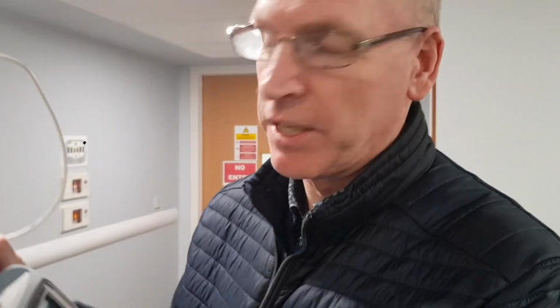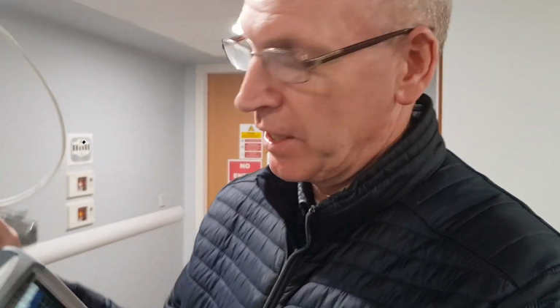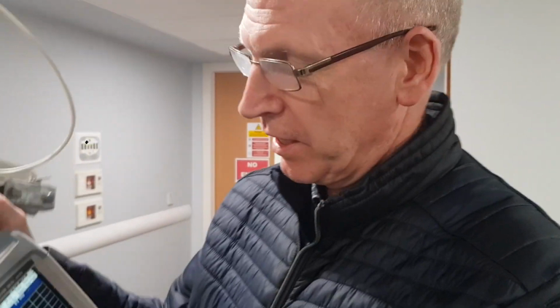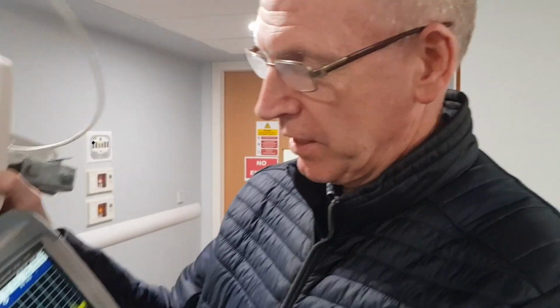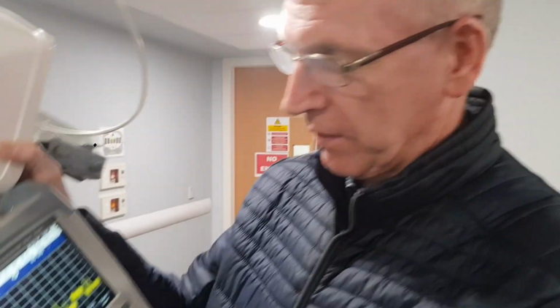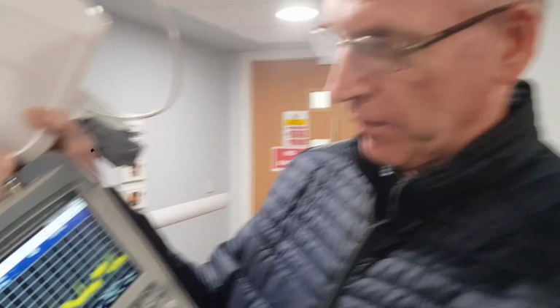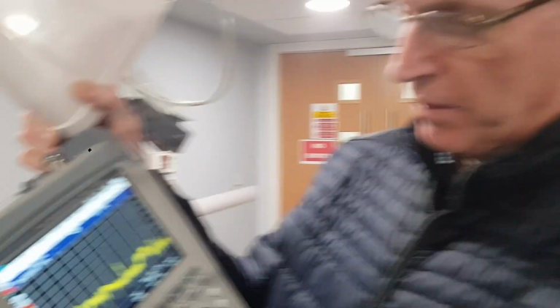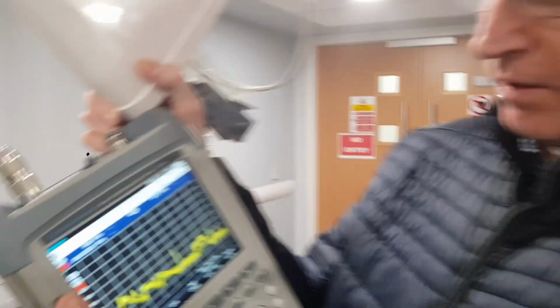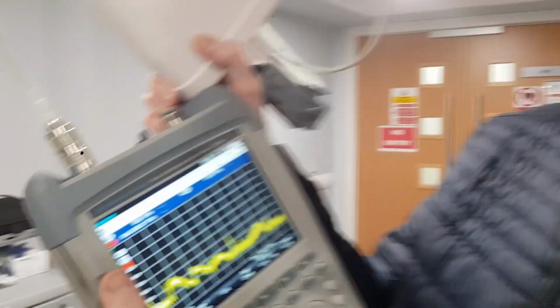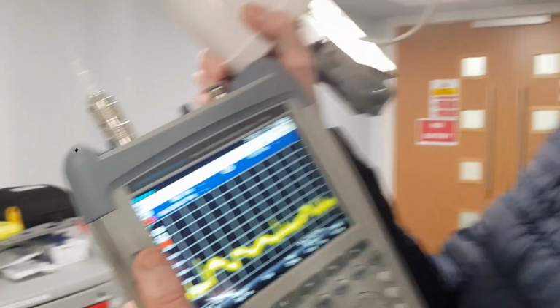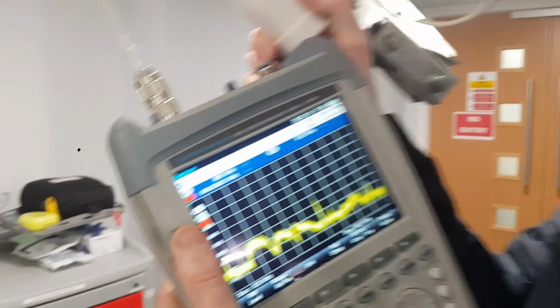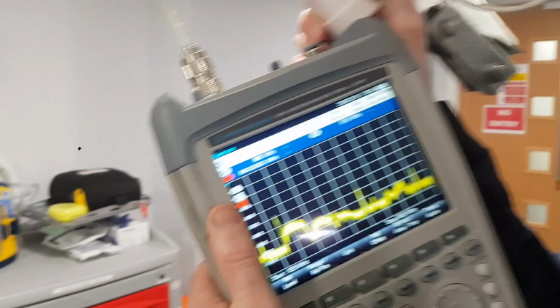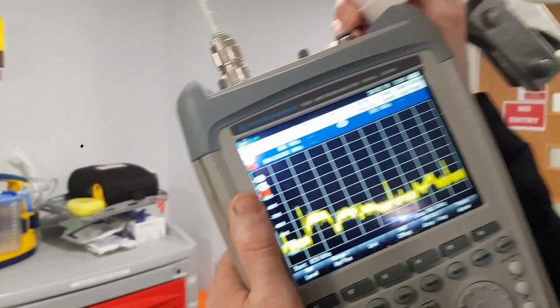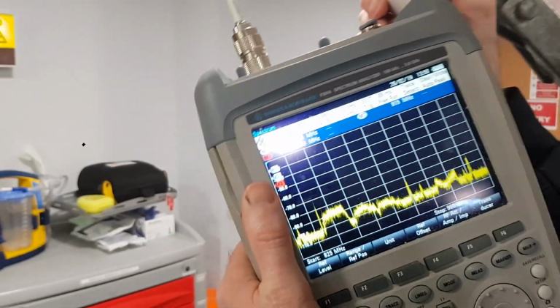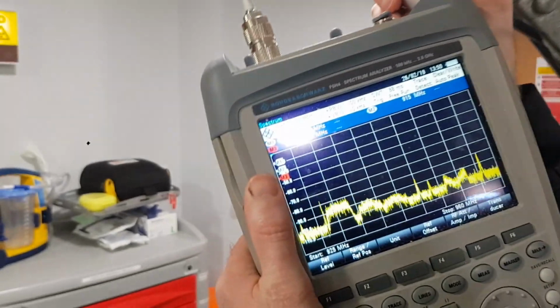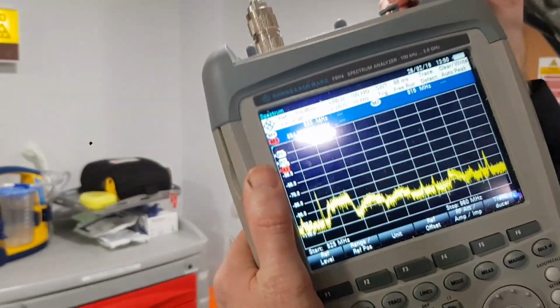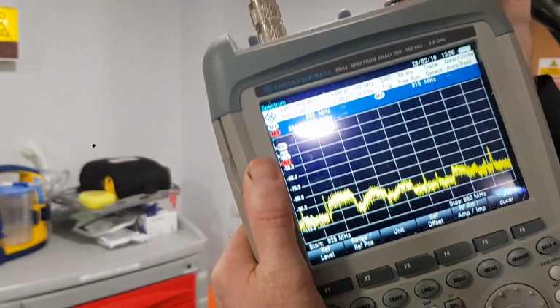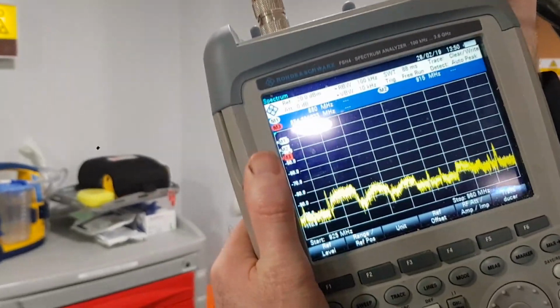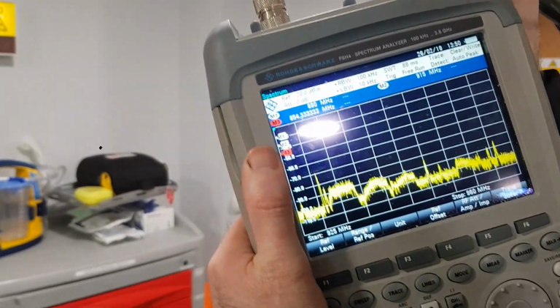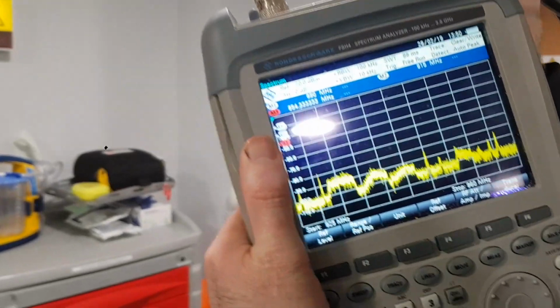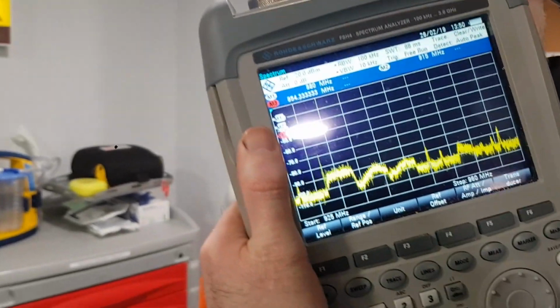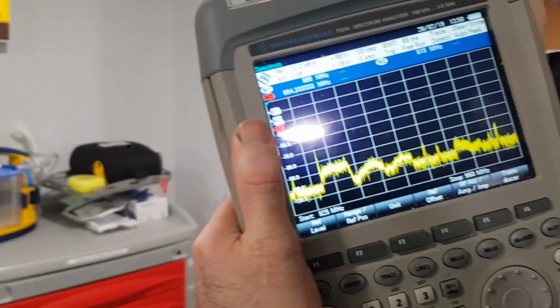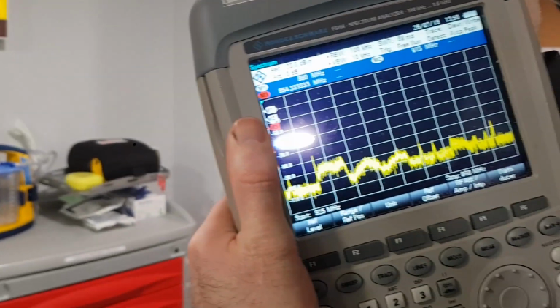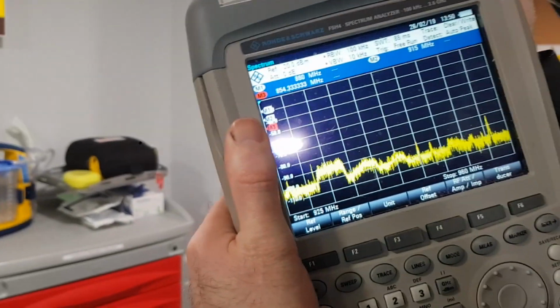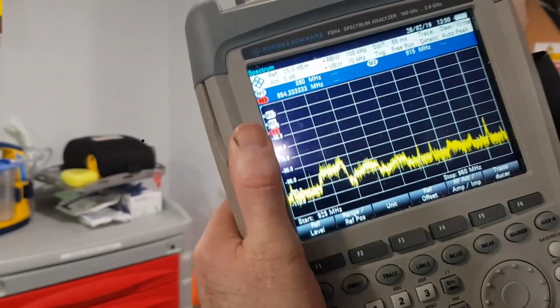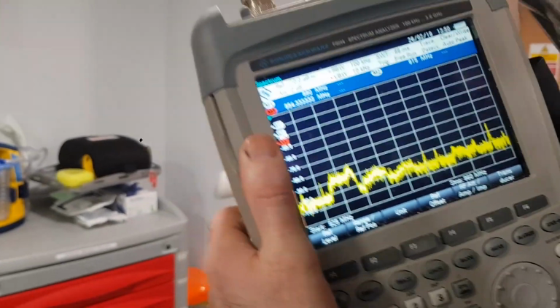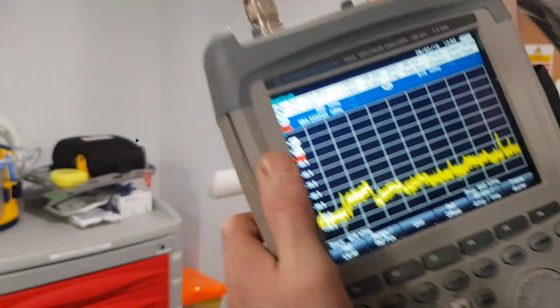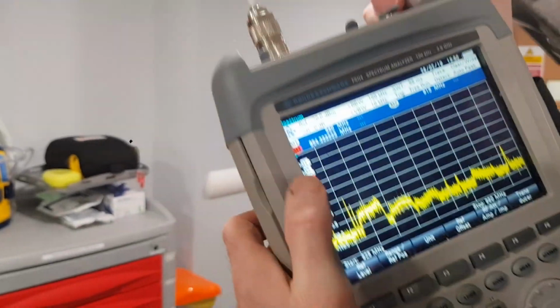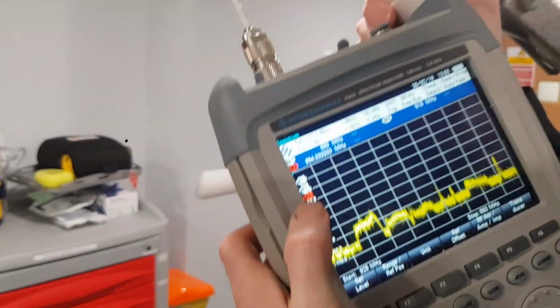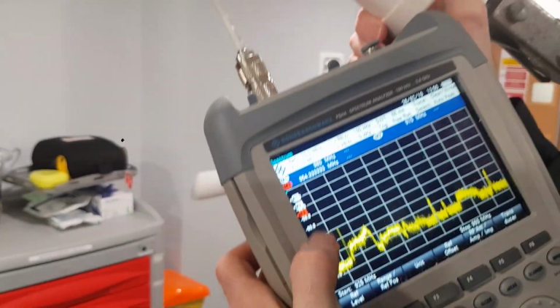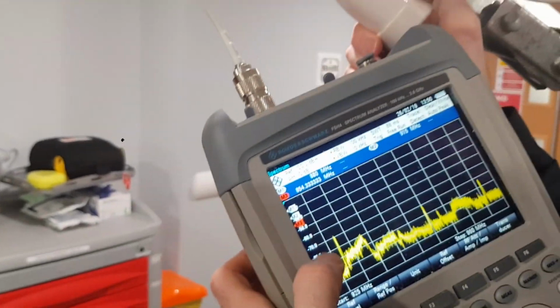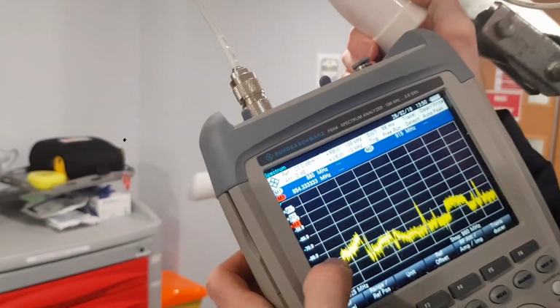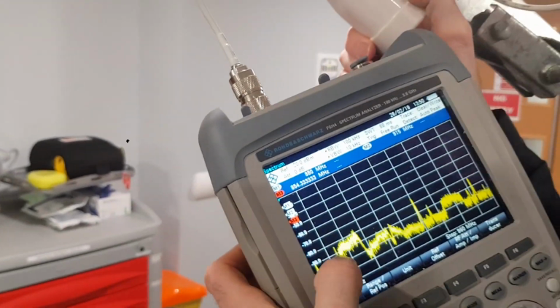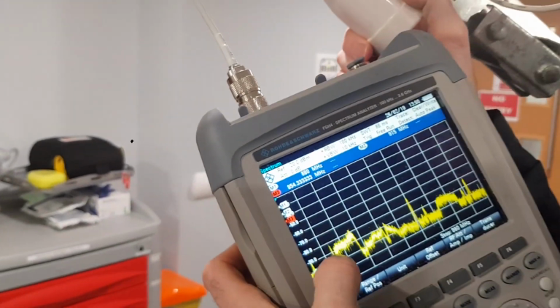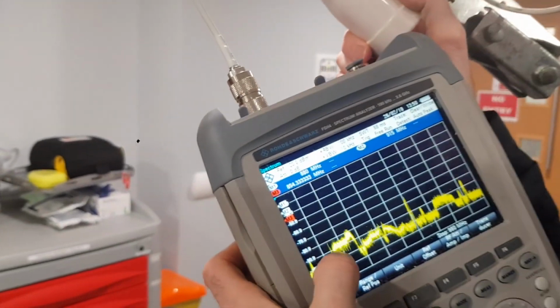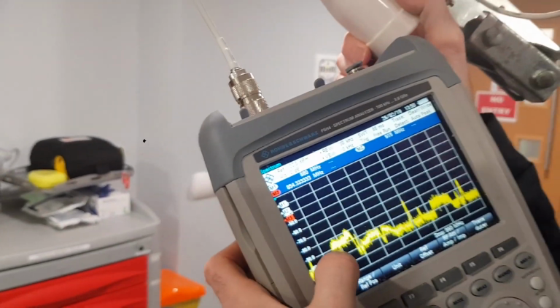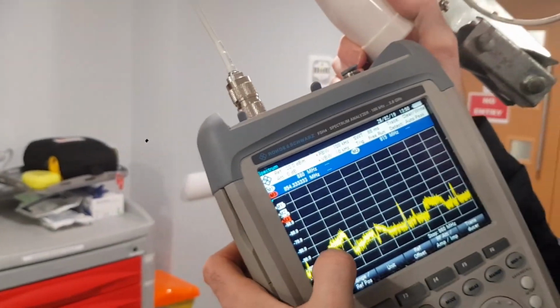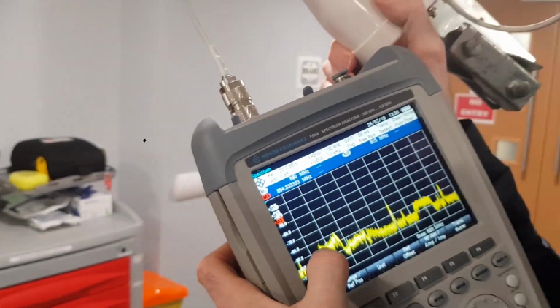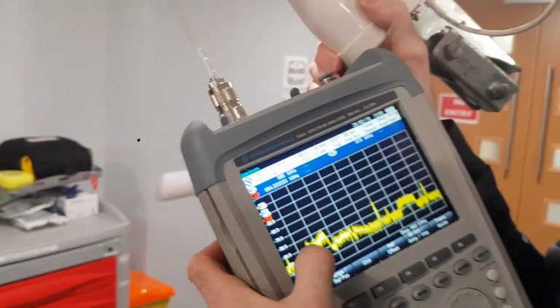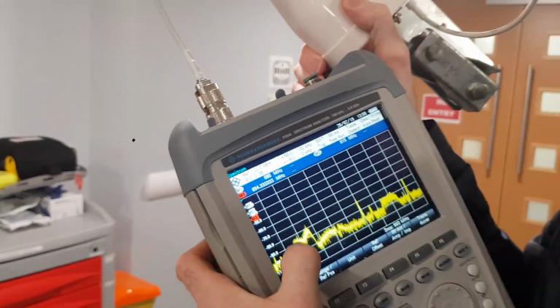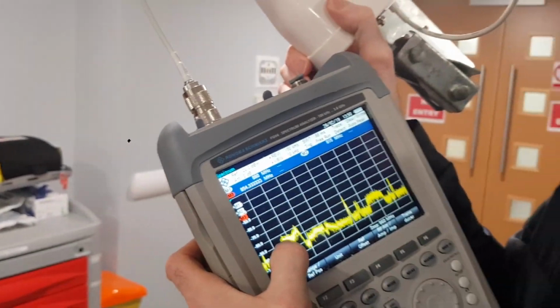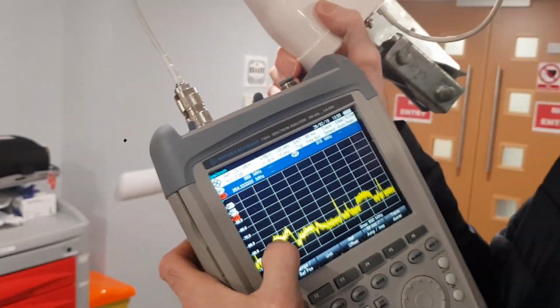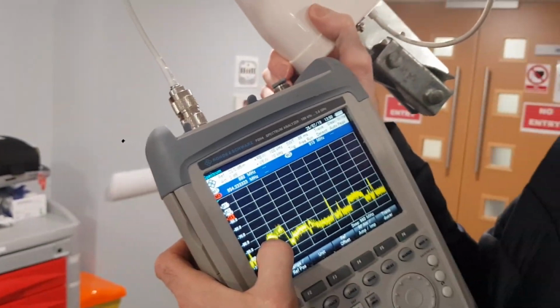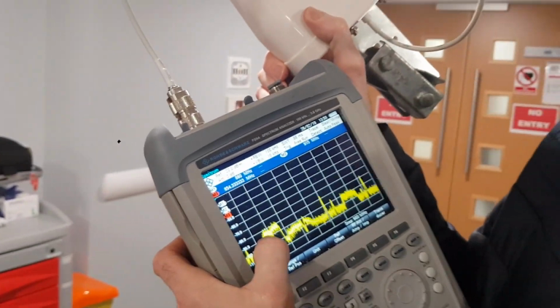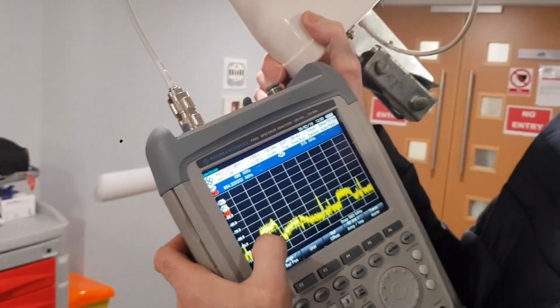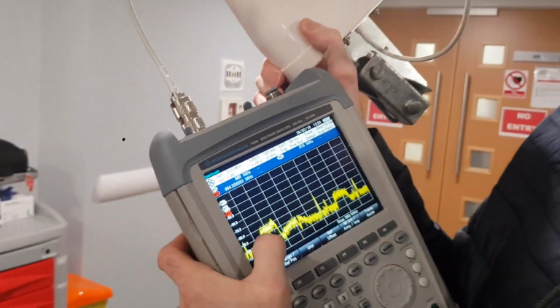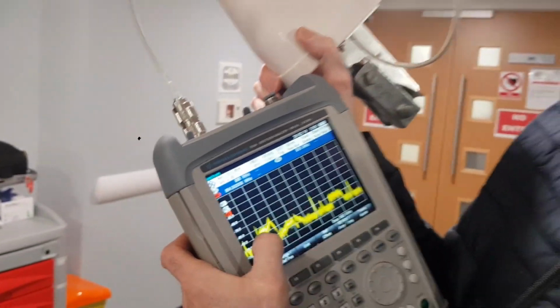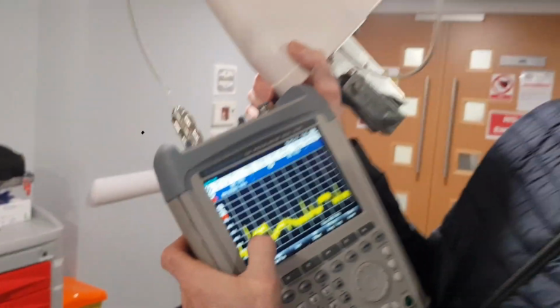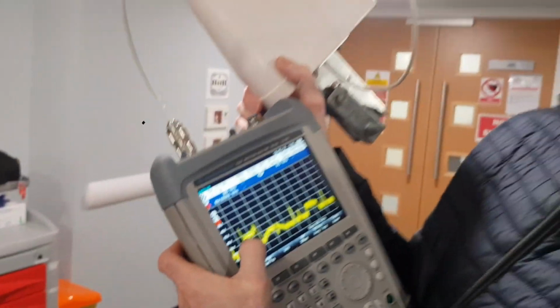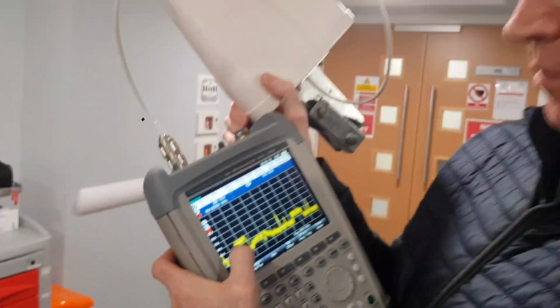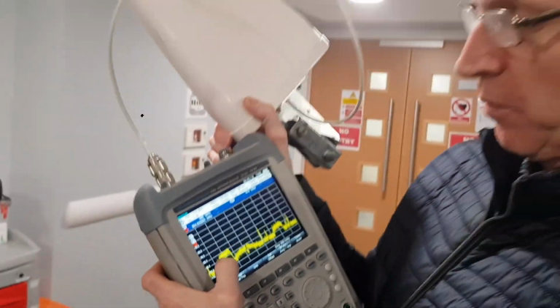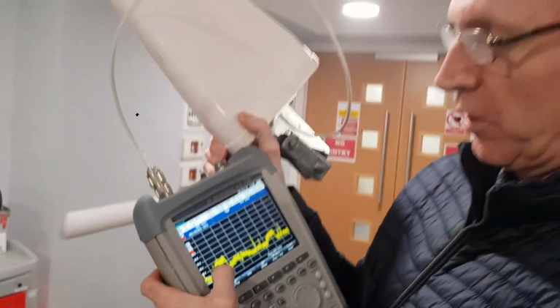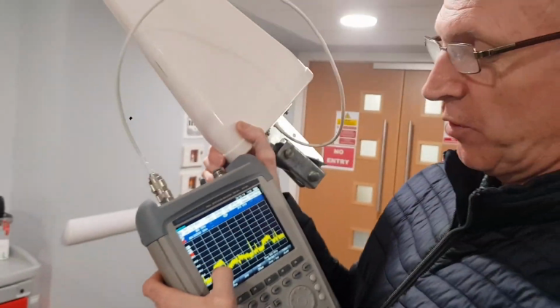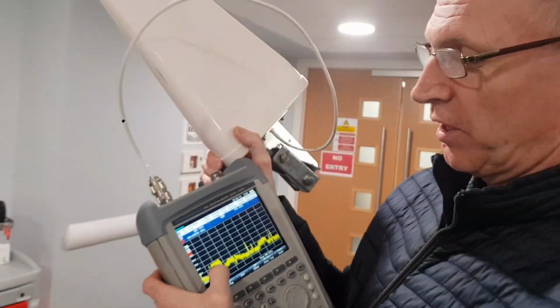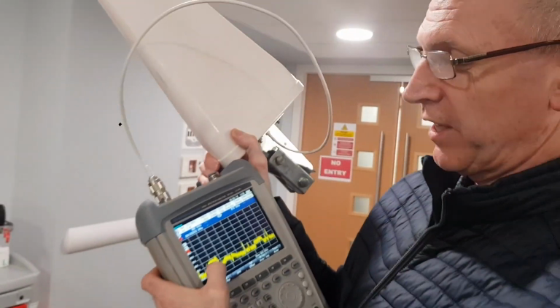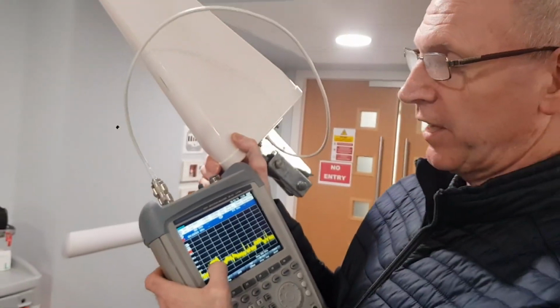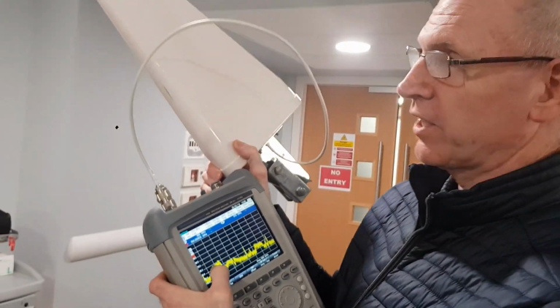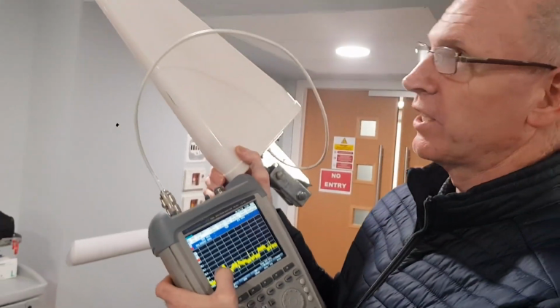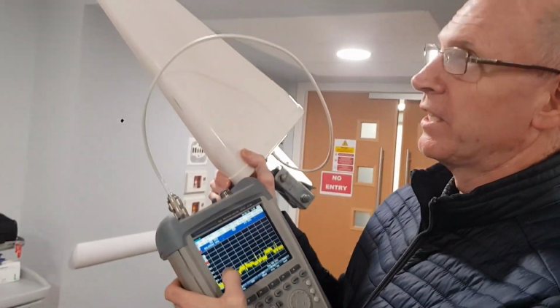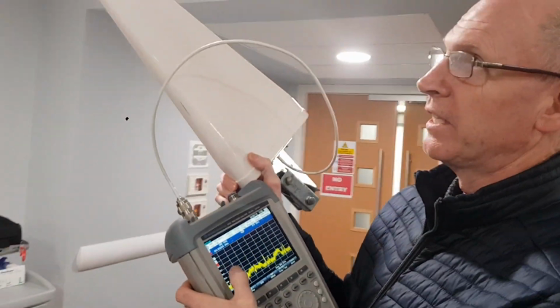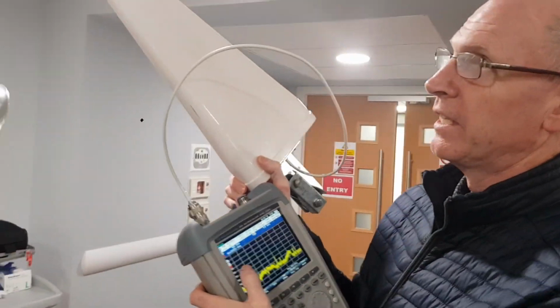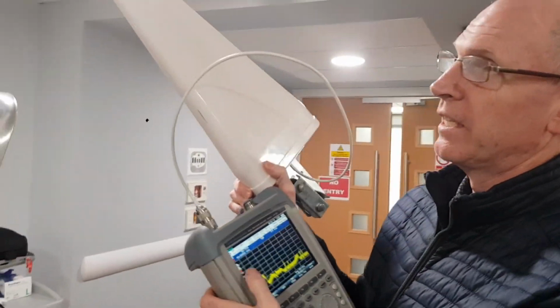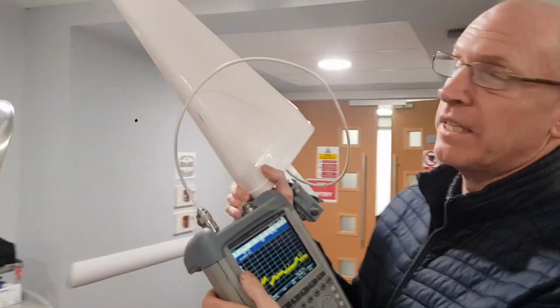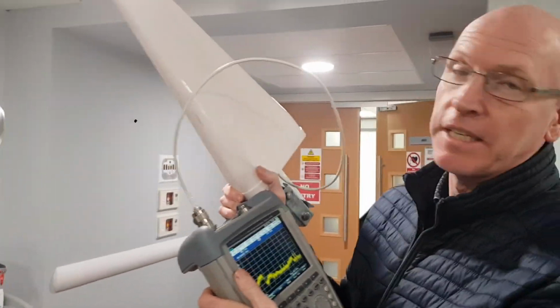The signals actually aren't on yet - these are very, very low-level signals. We're about to switch on in a second.